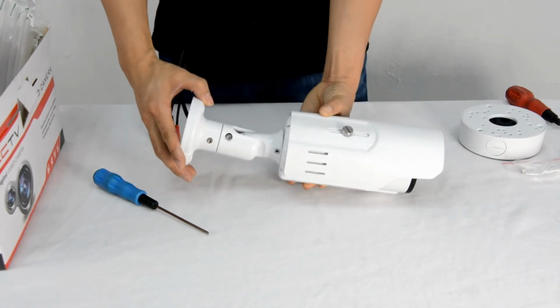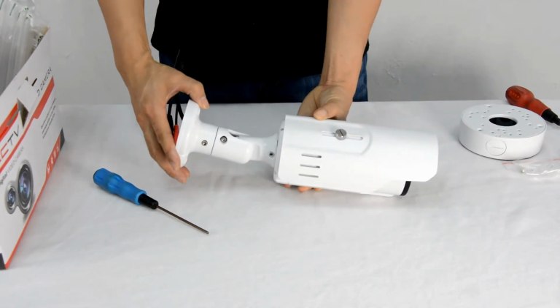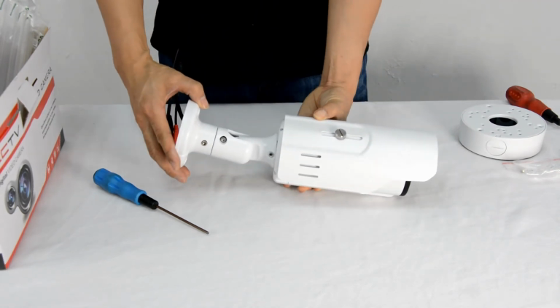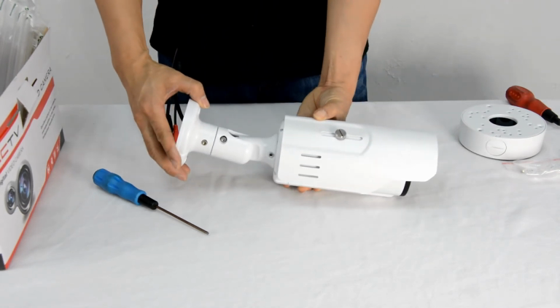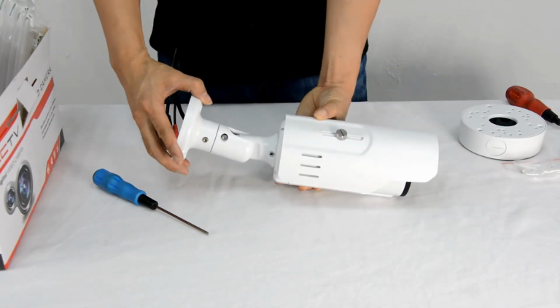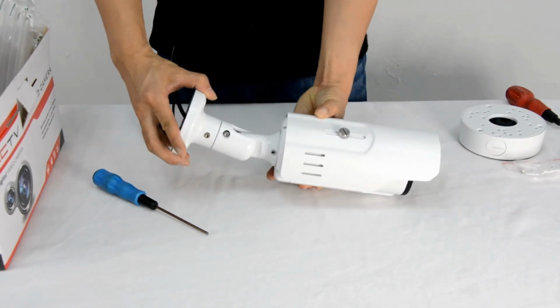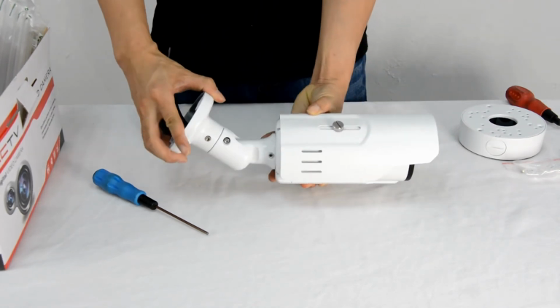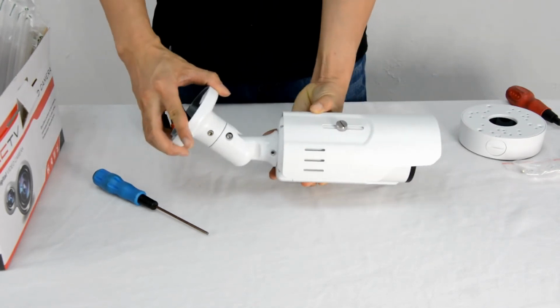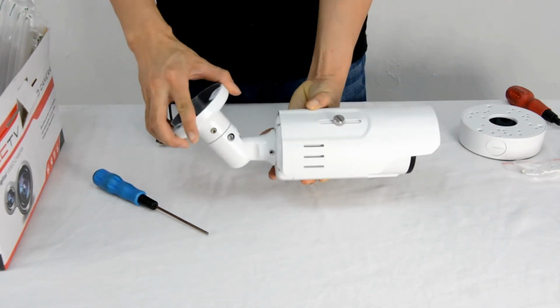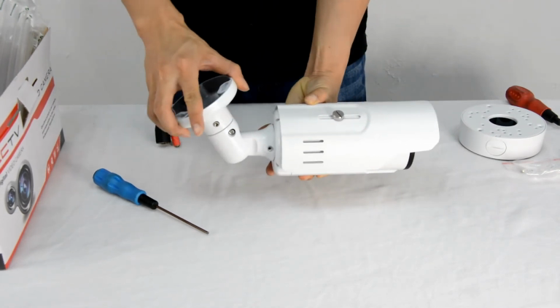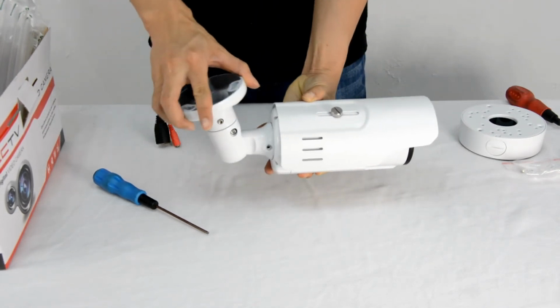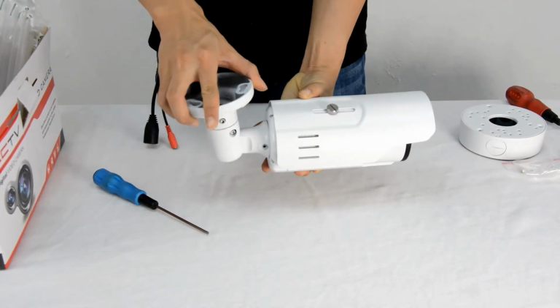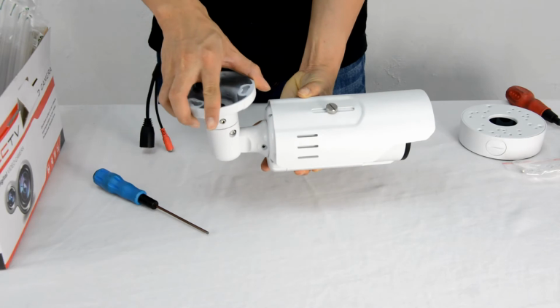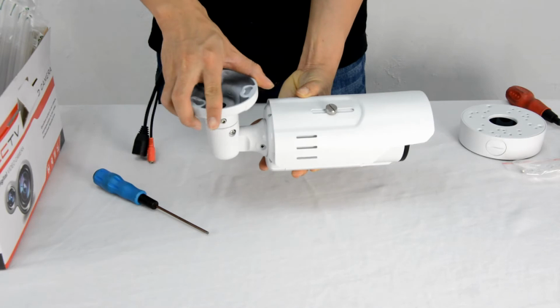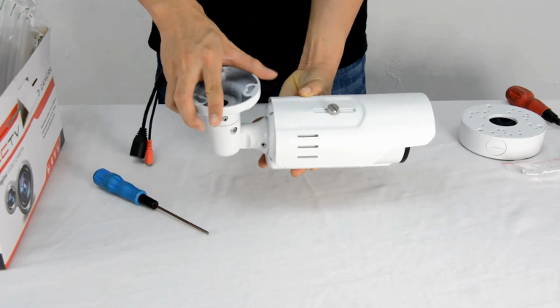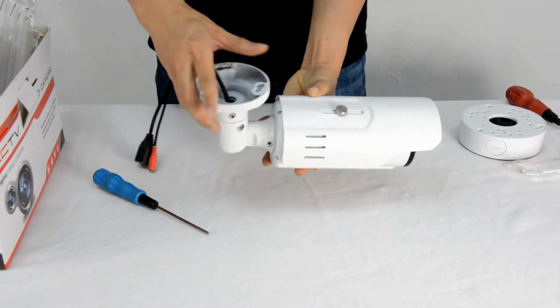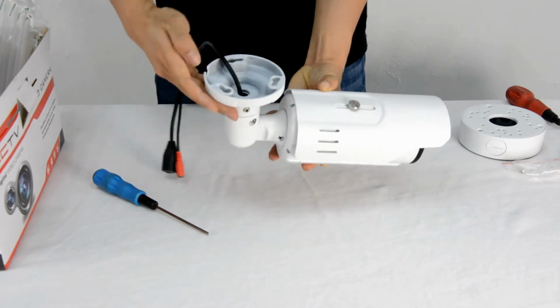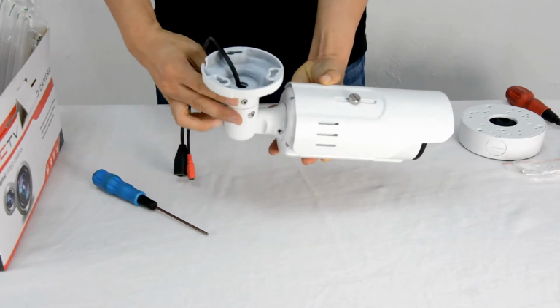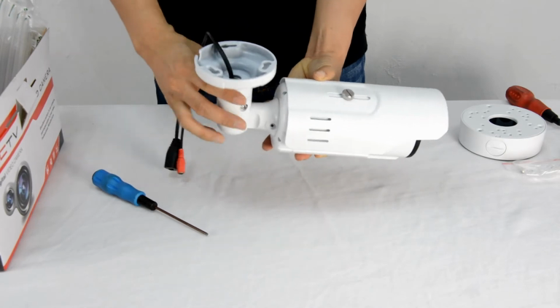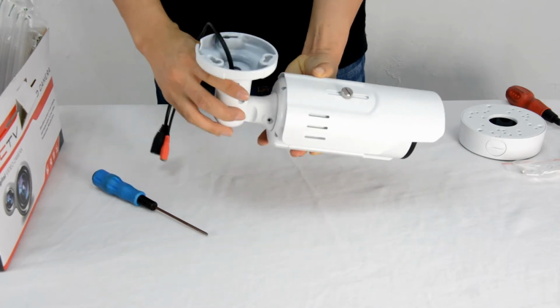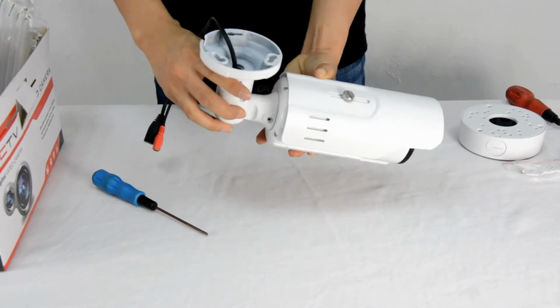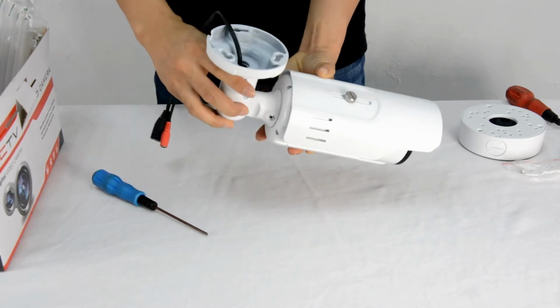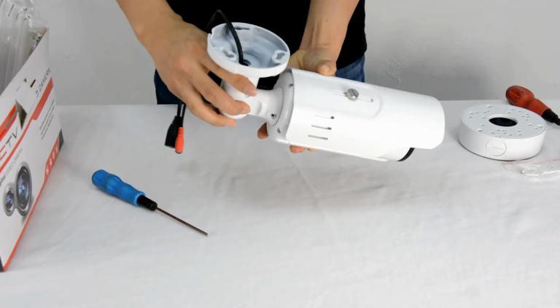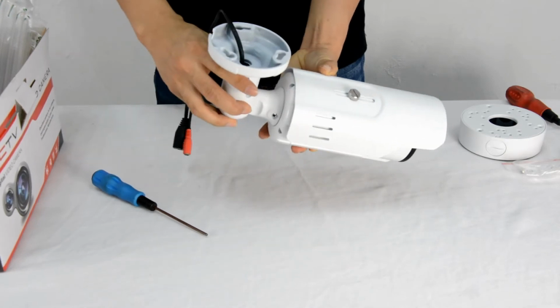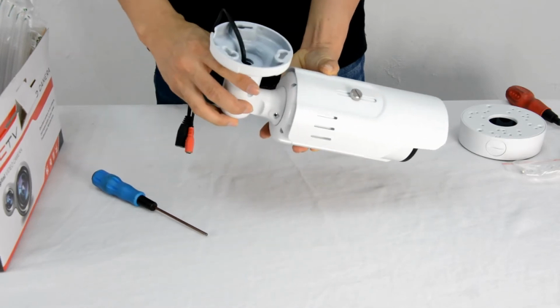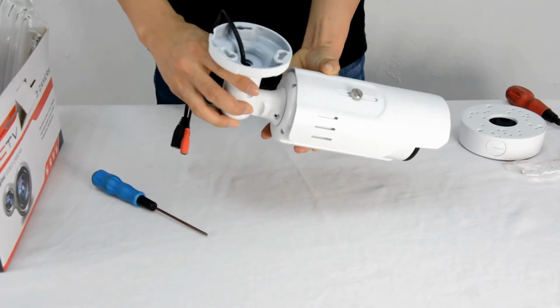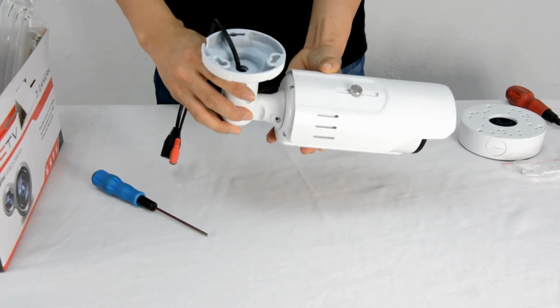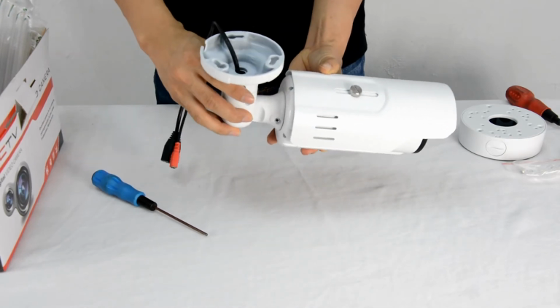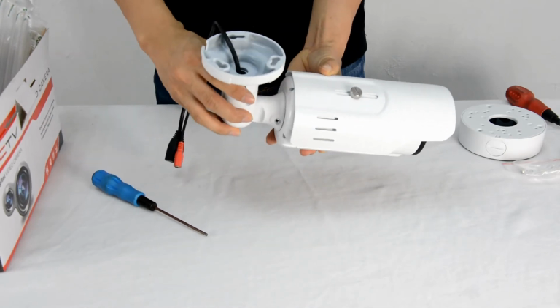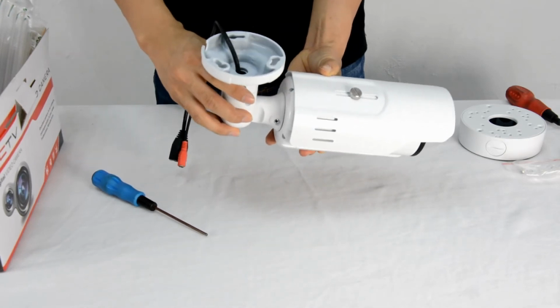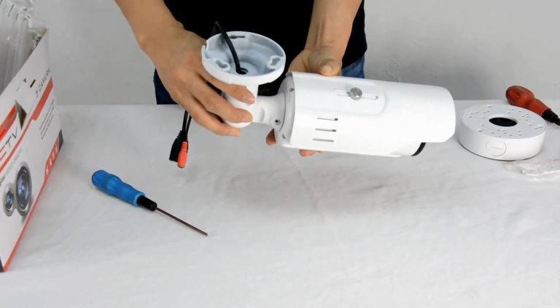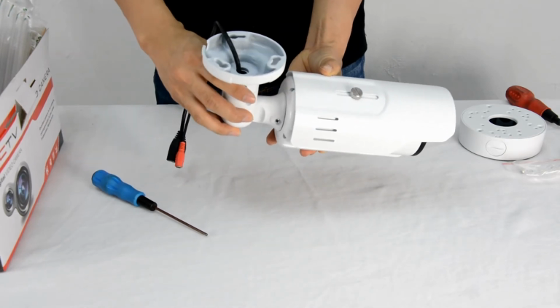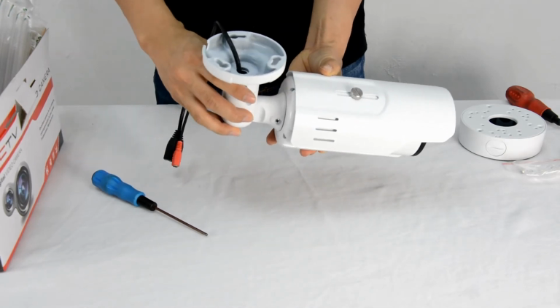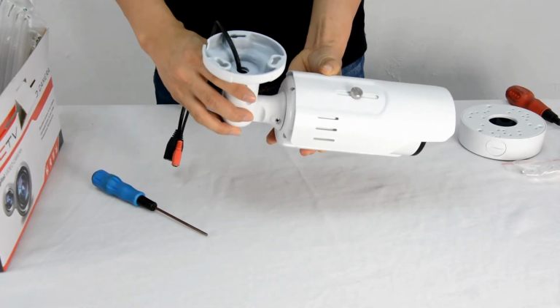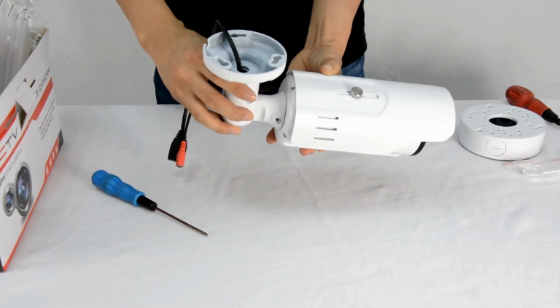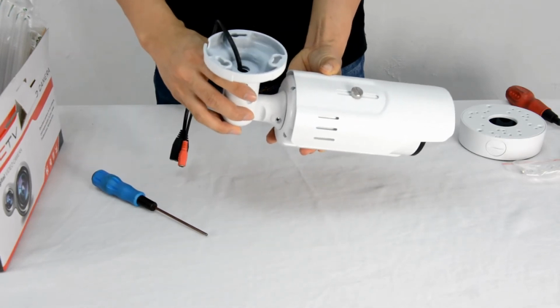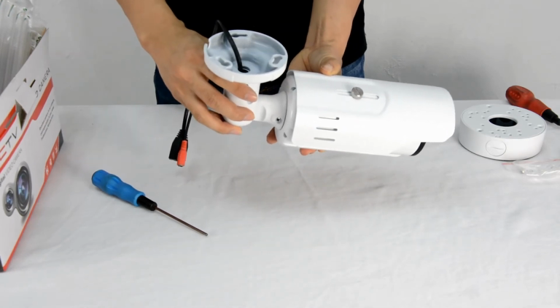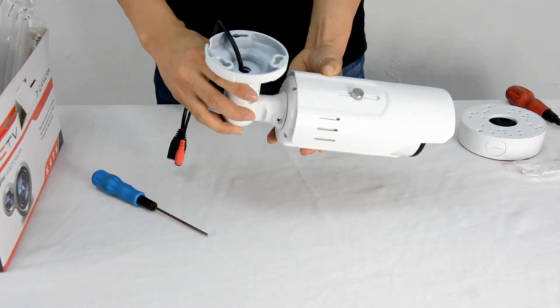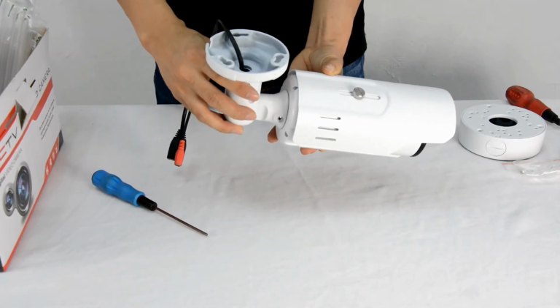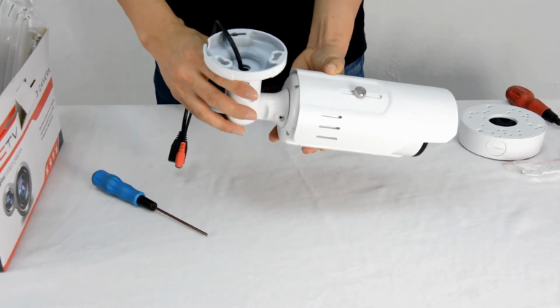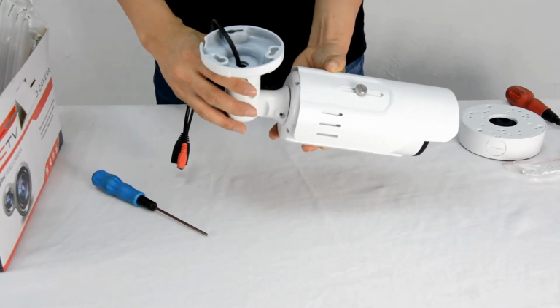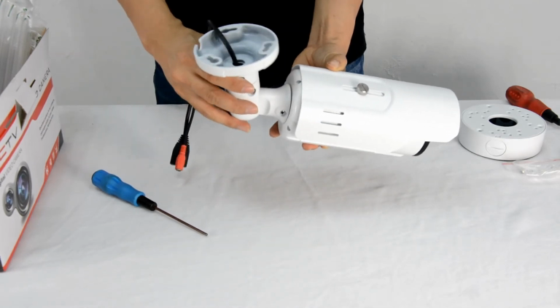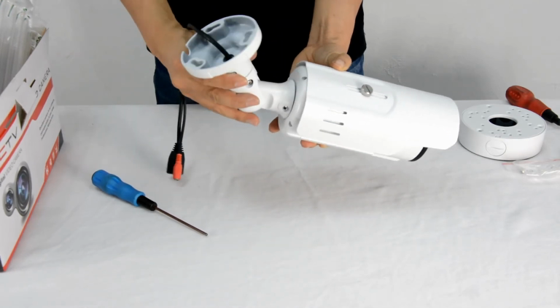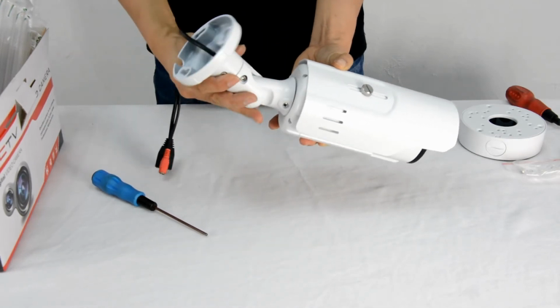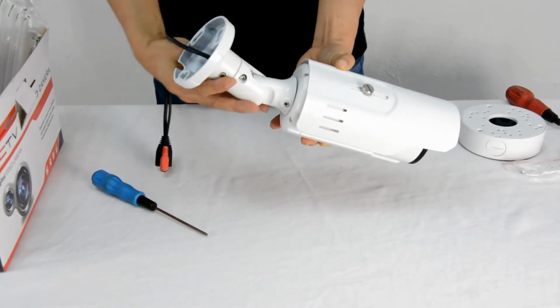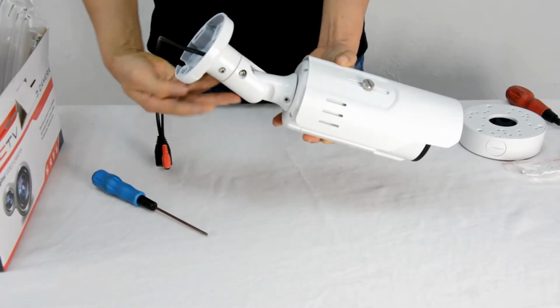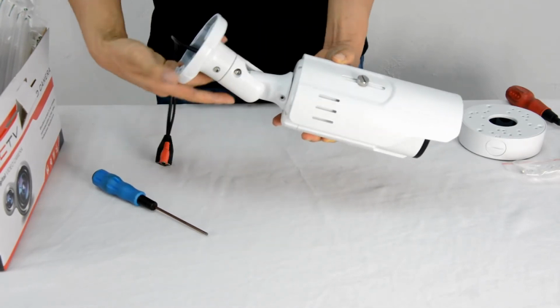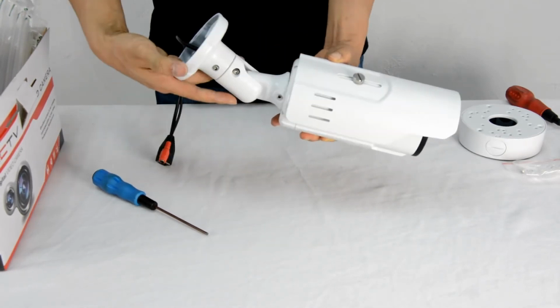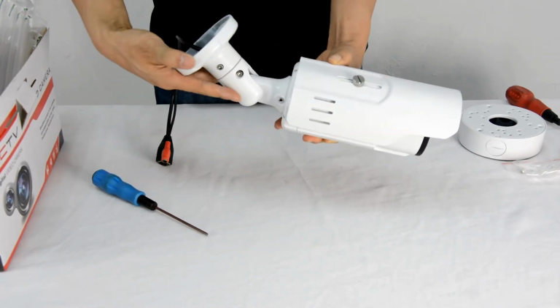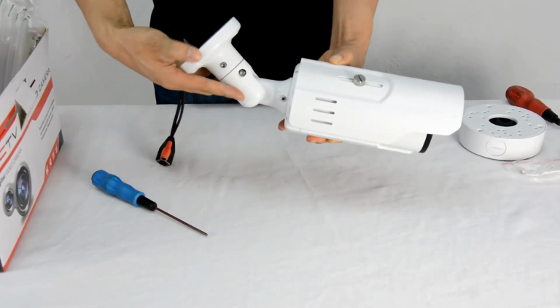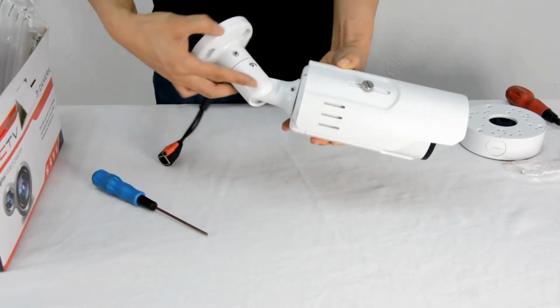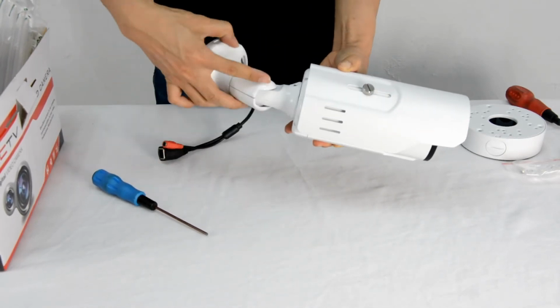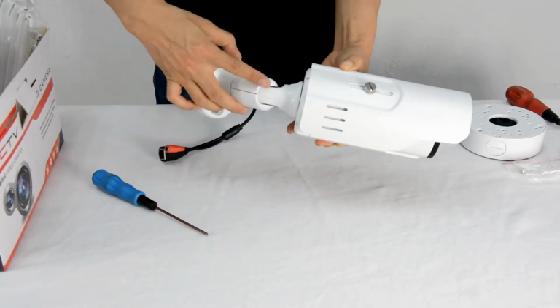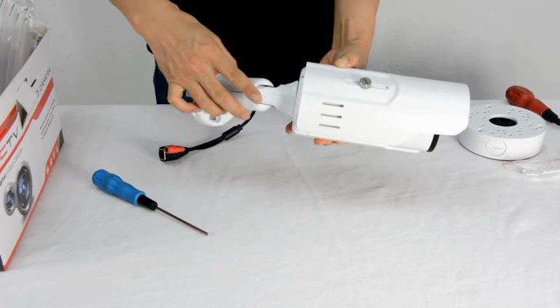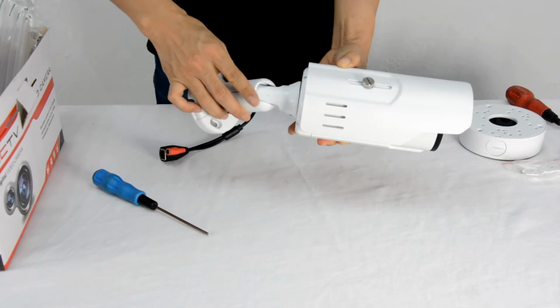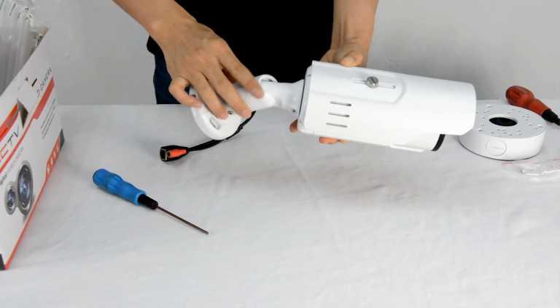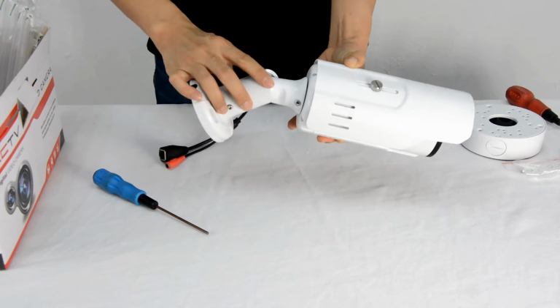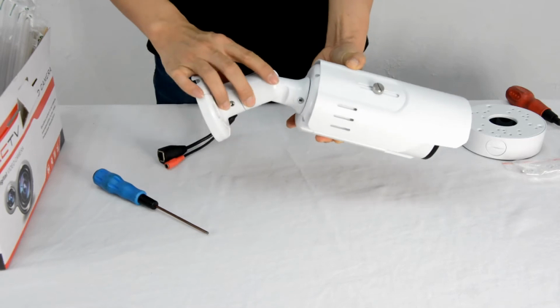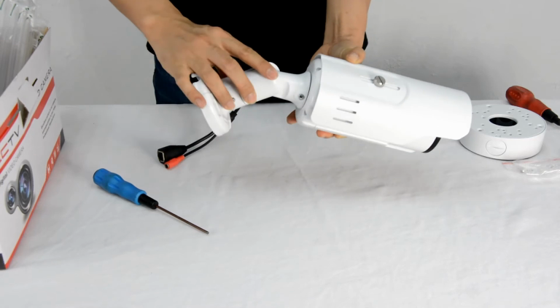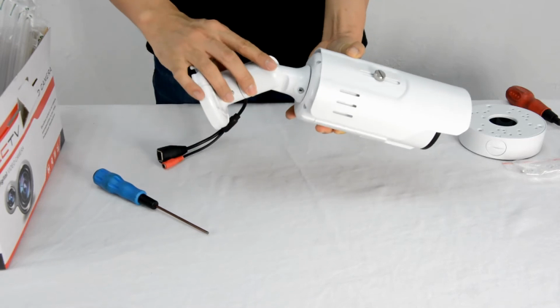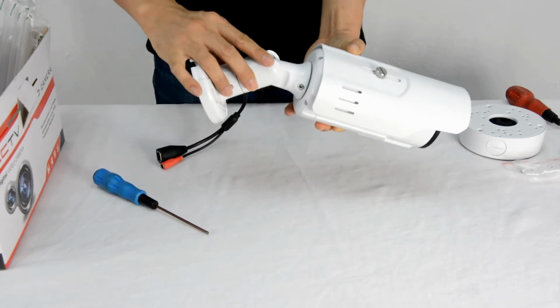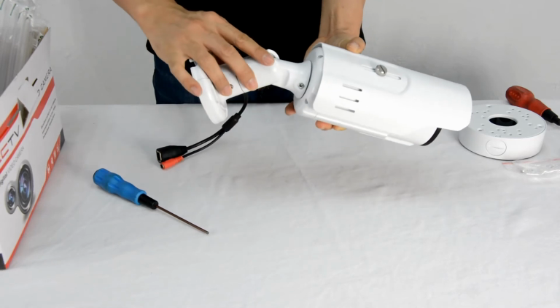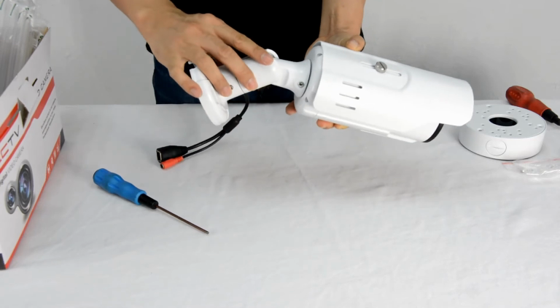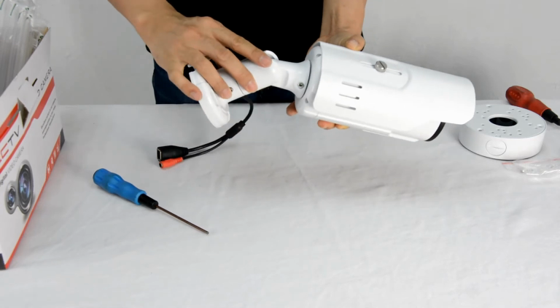There are two installing methods mainly: ceiling mounting, the most typical one, and wall mounting.